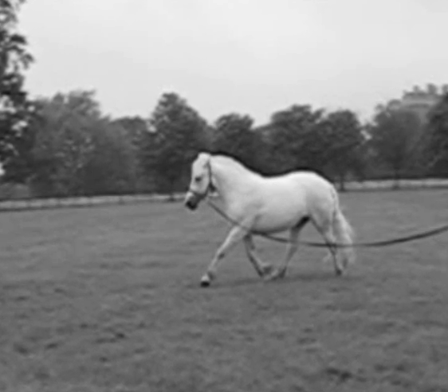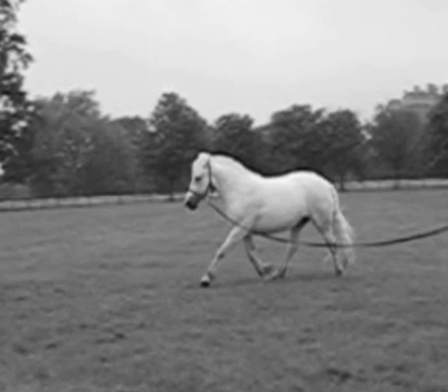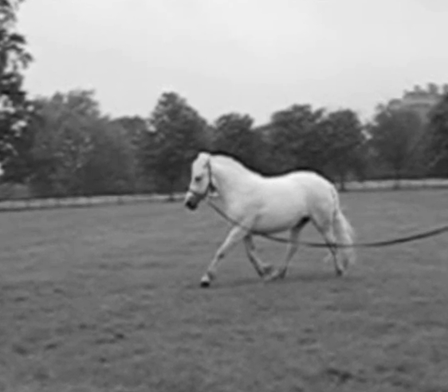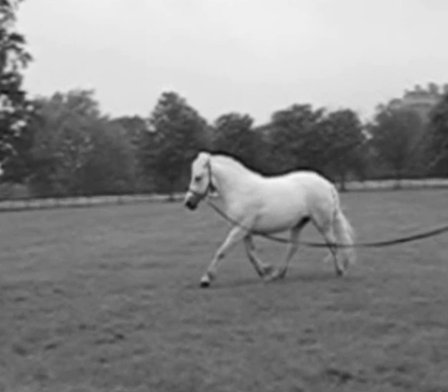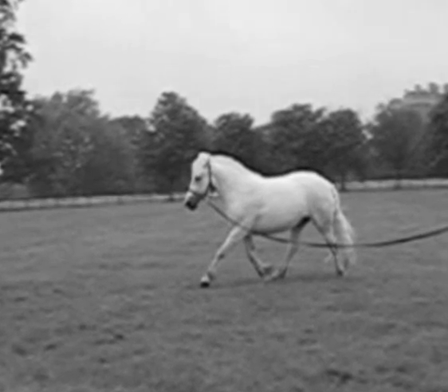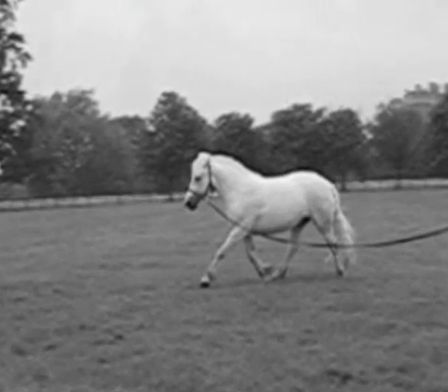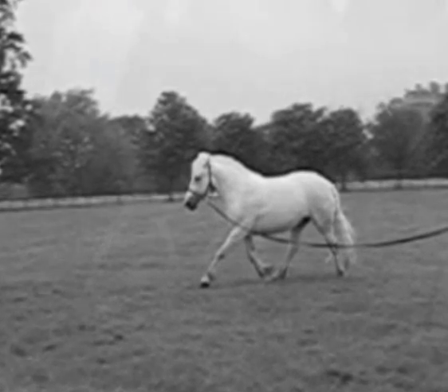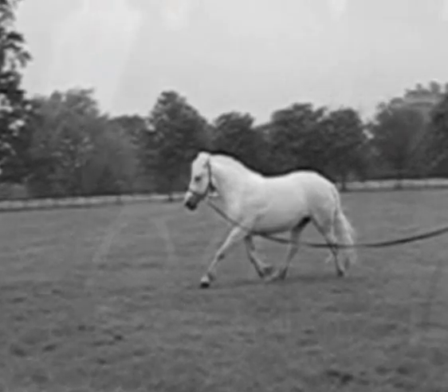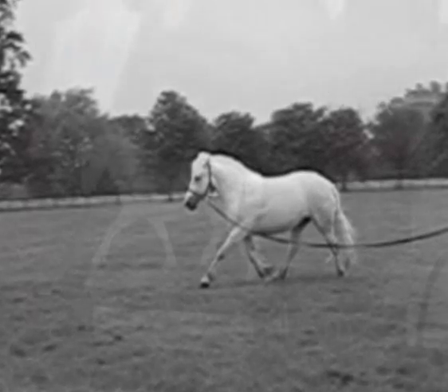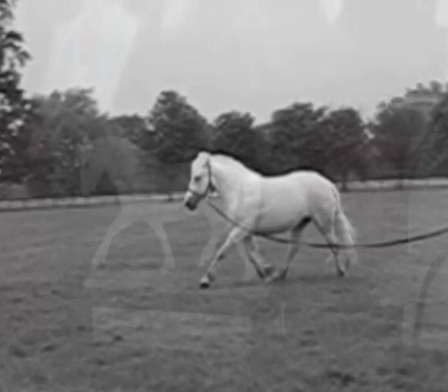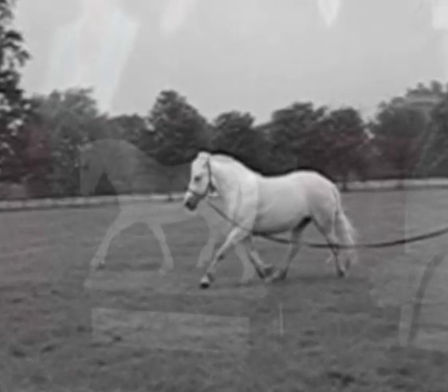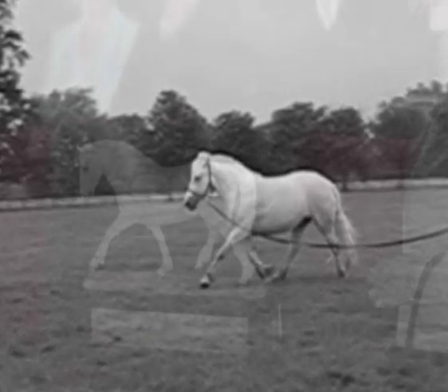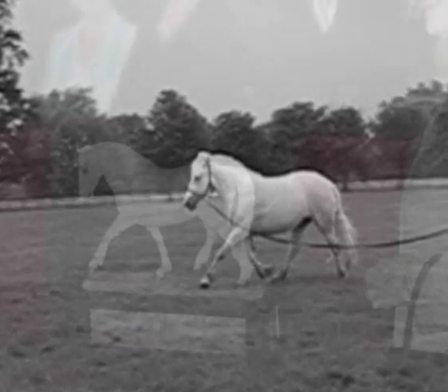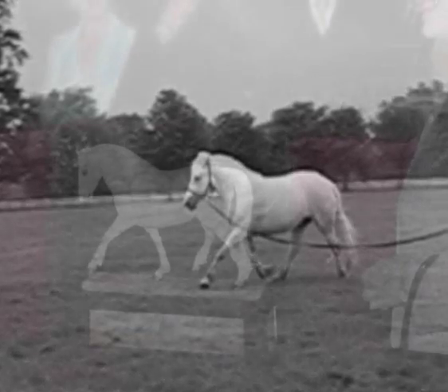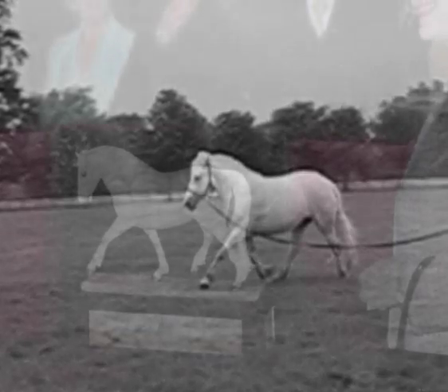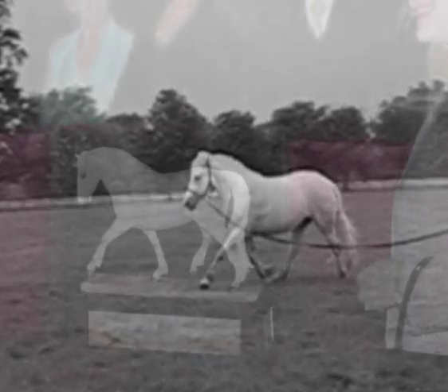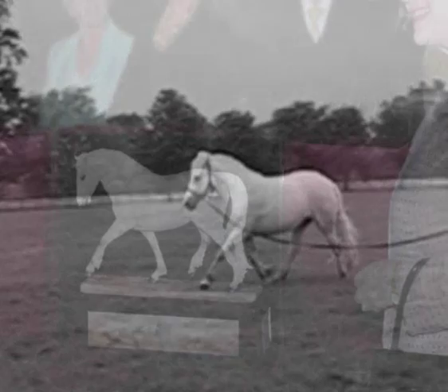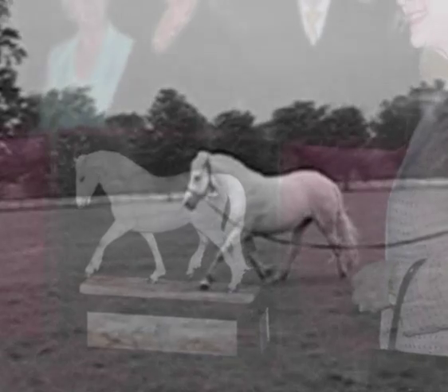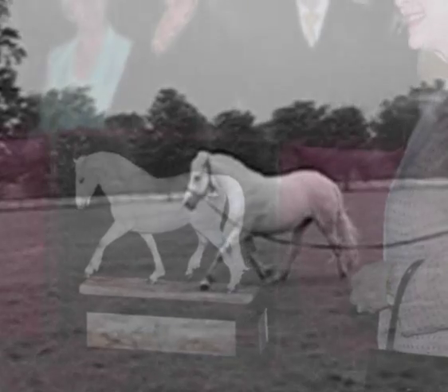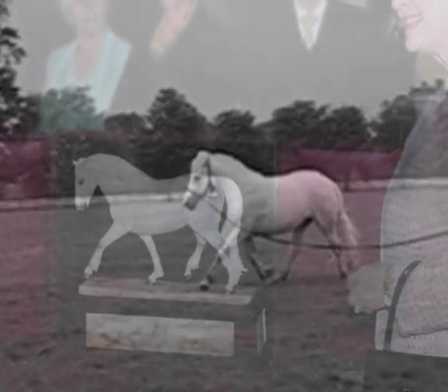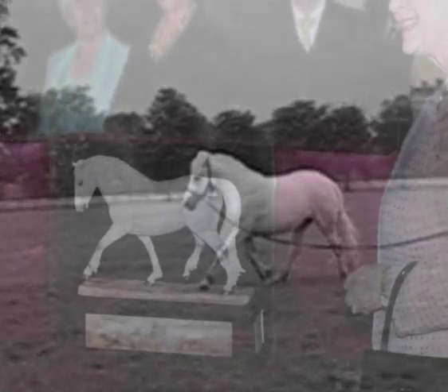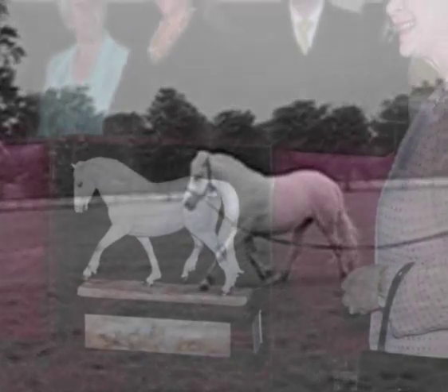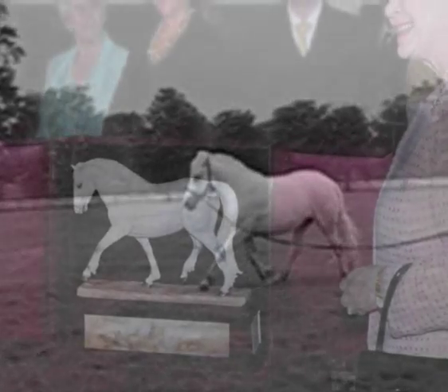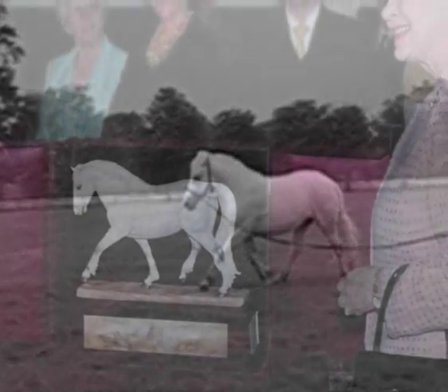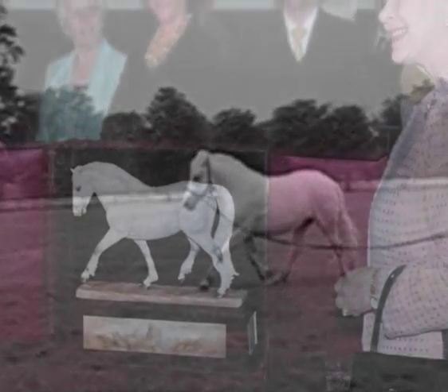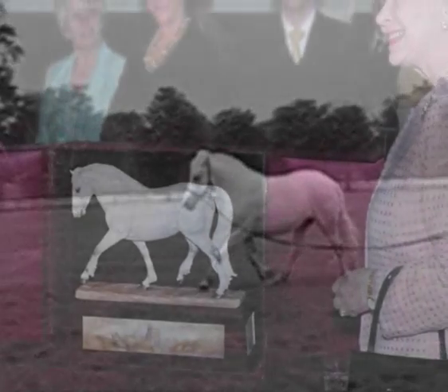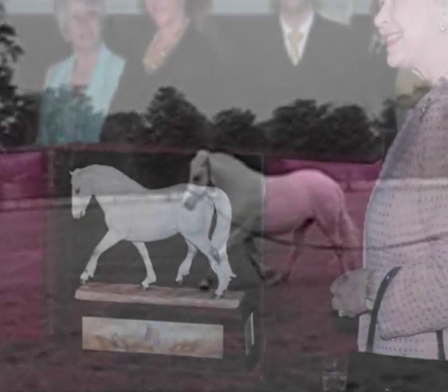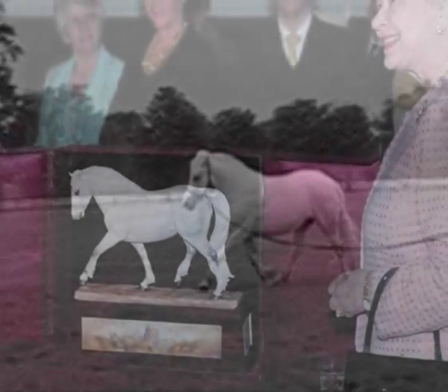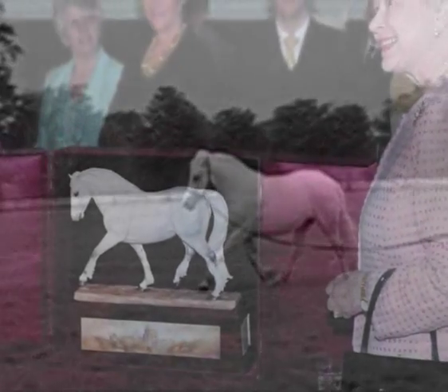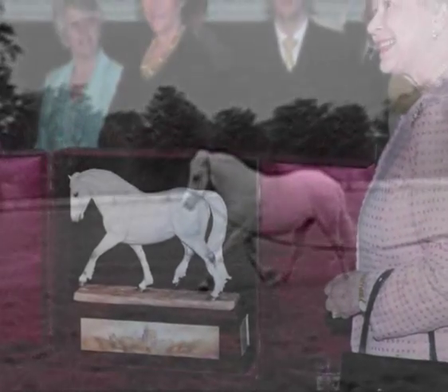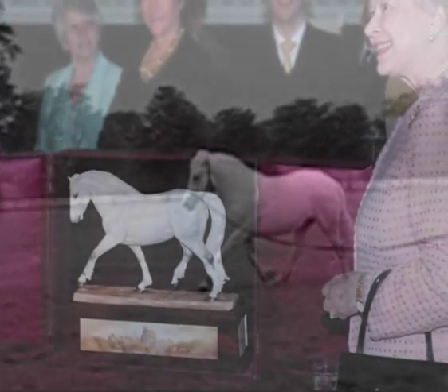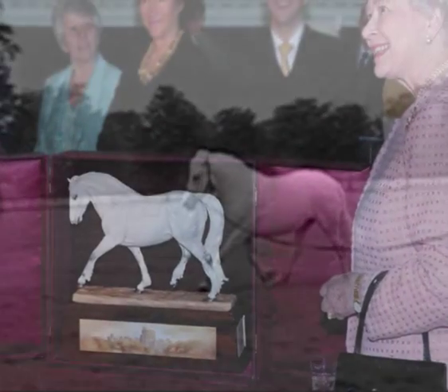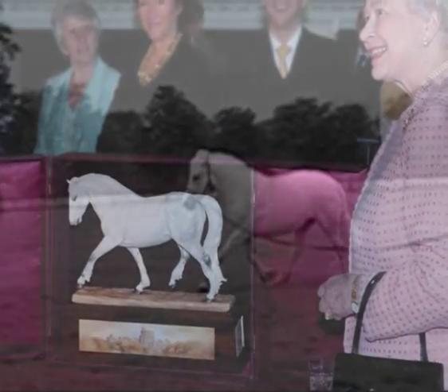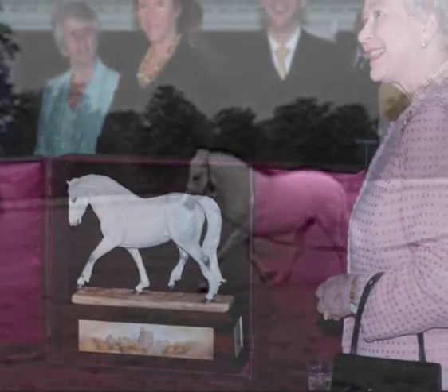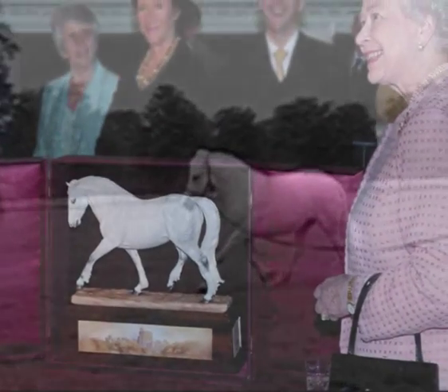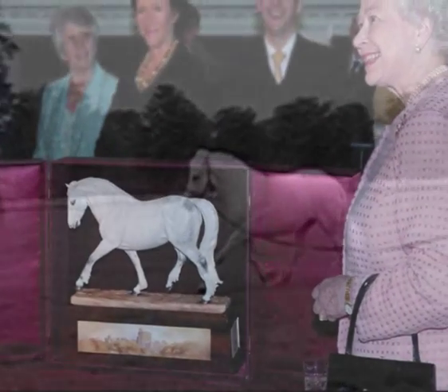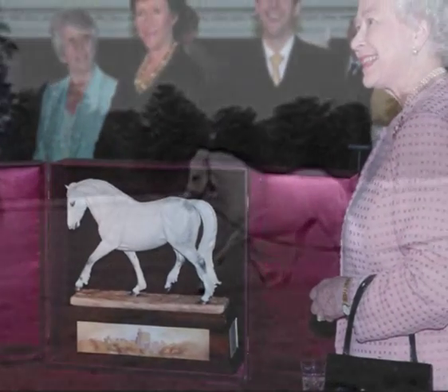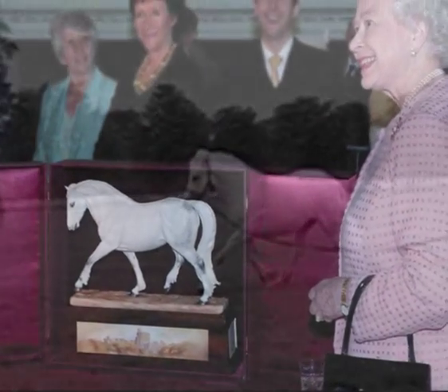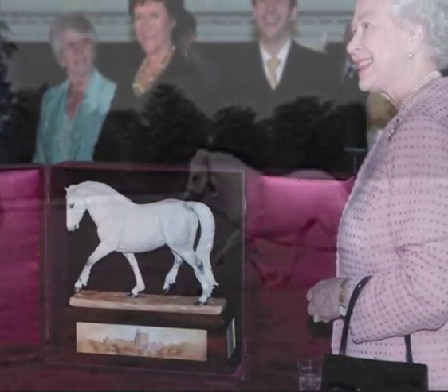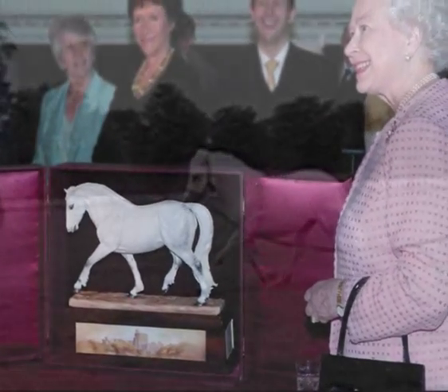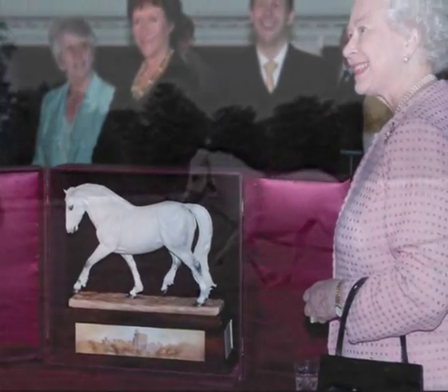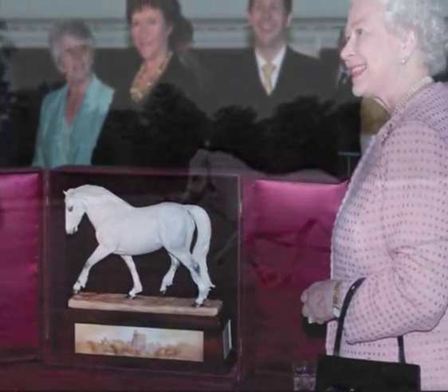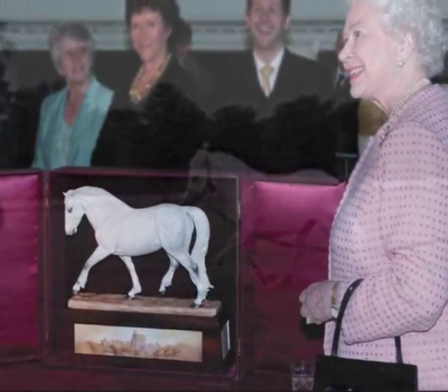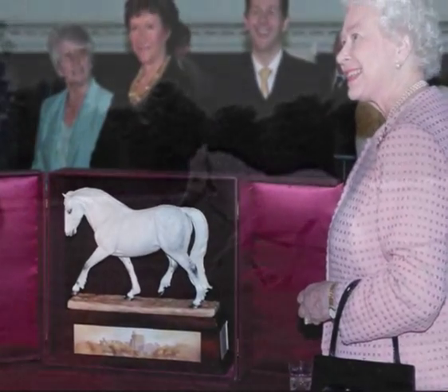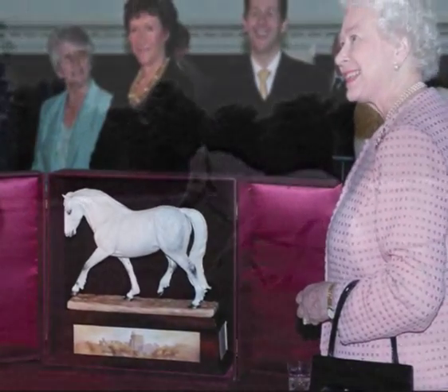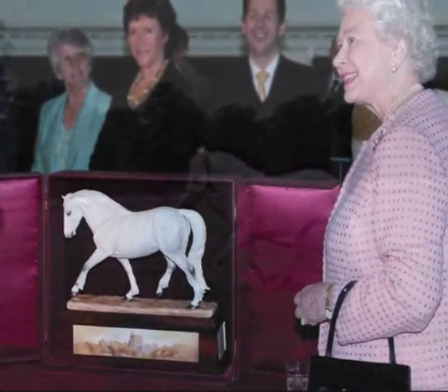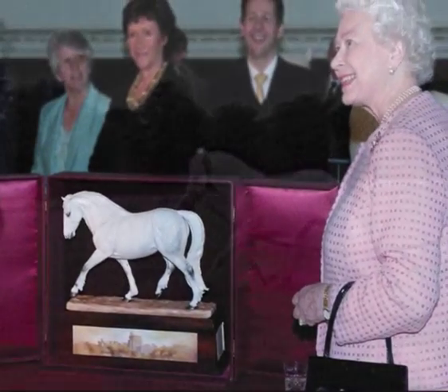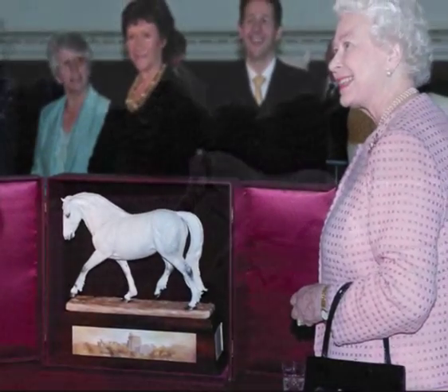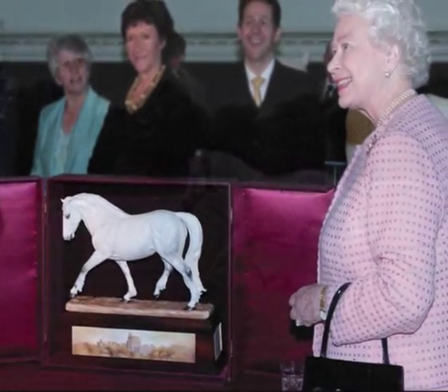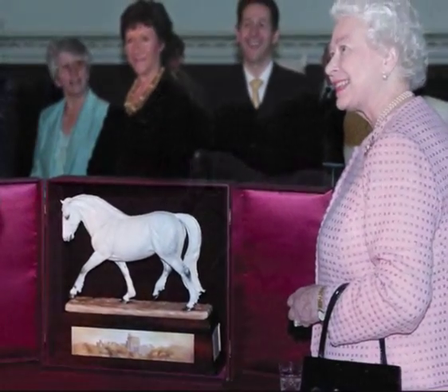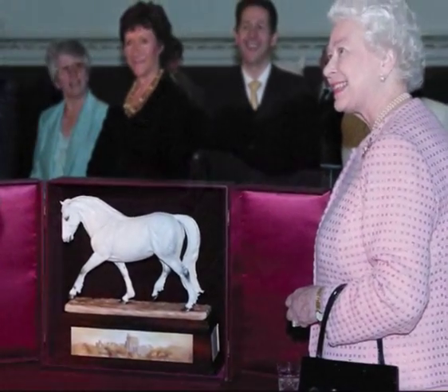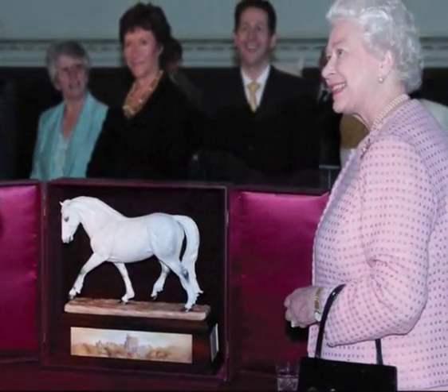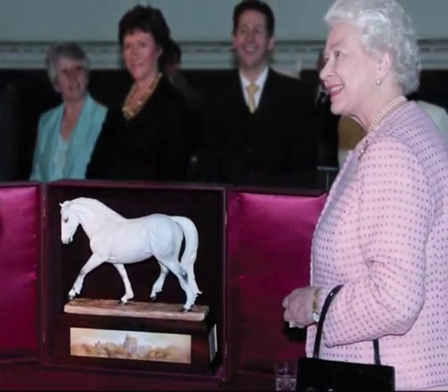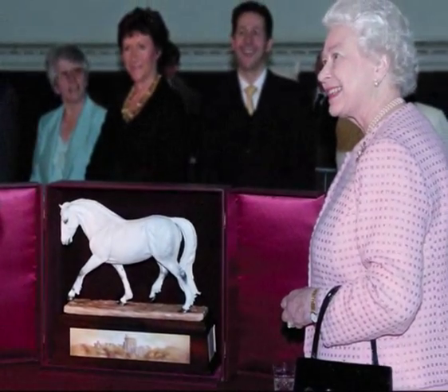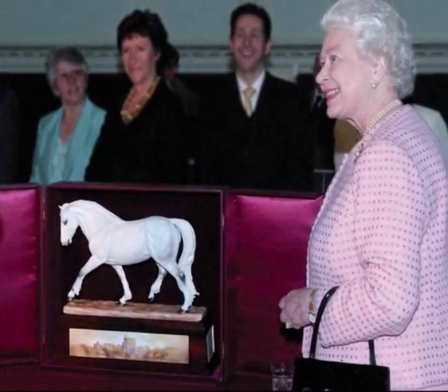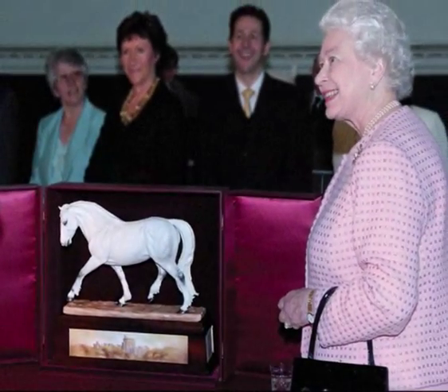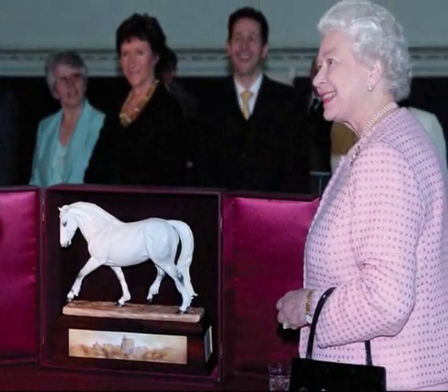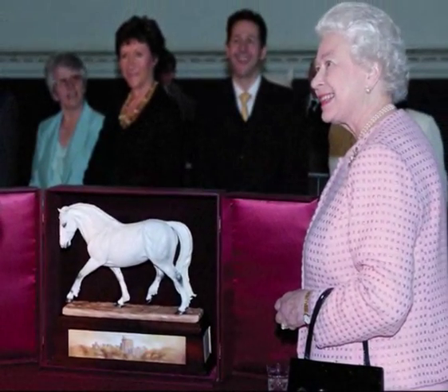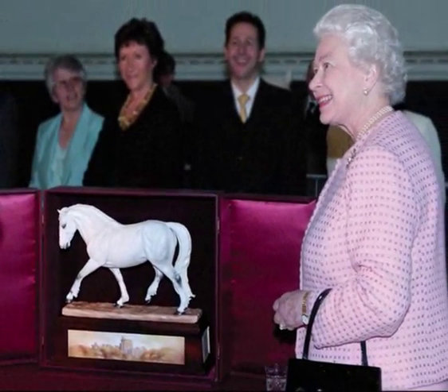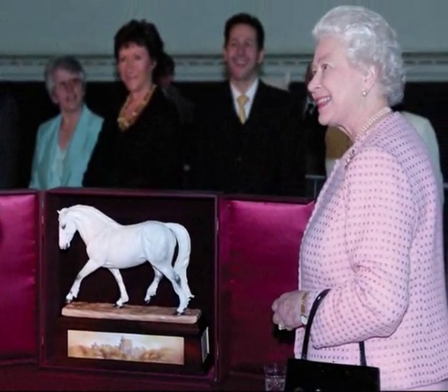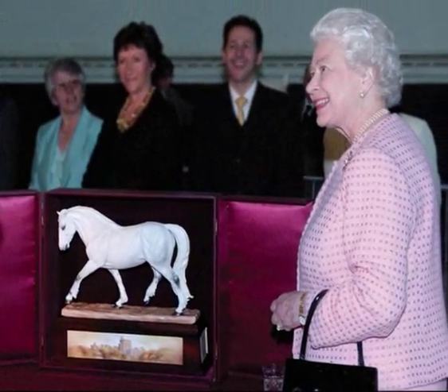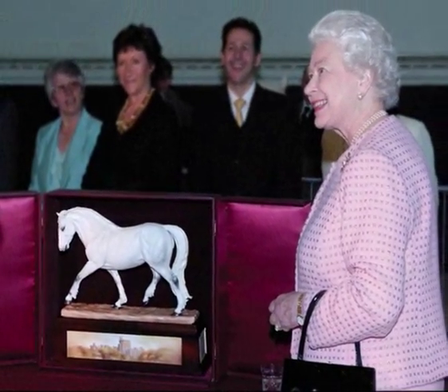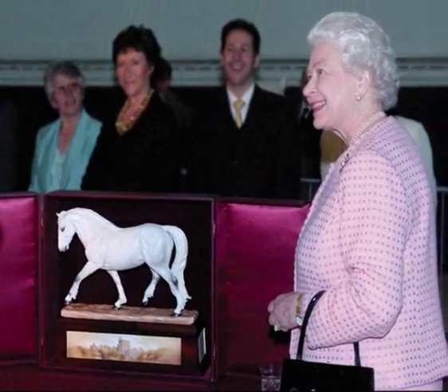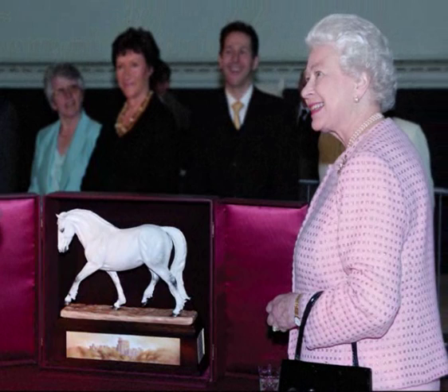Who is seen here receiving the piece, which was commissioned by the Royal Warrant Holders' Association, on her 80th birthday.